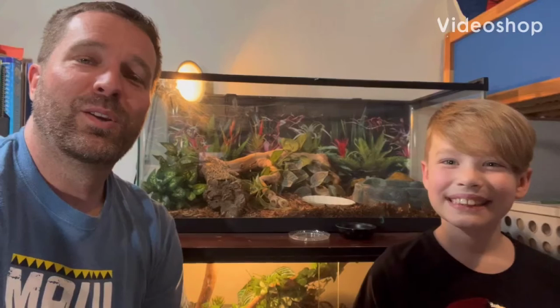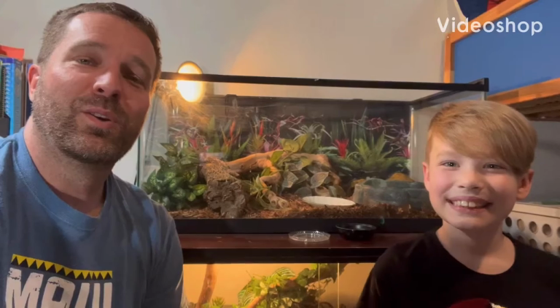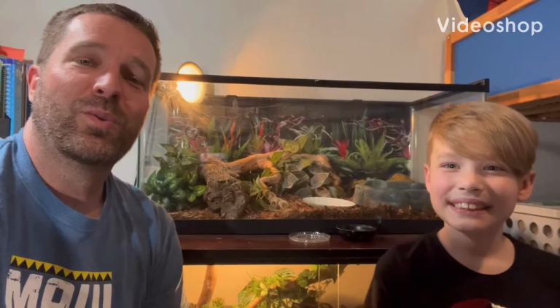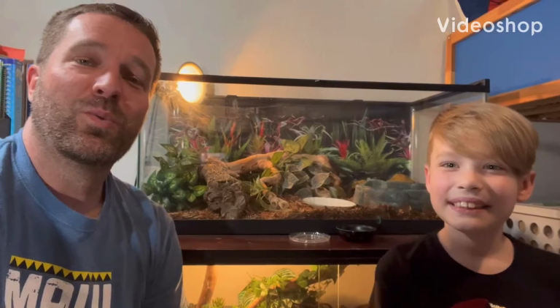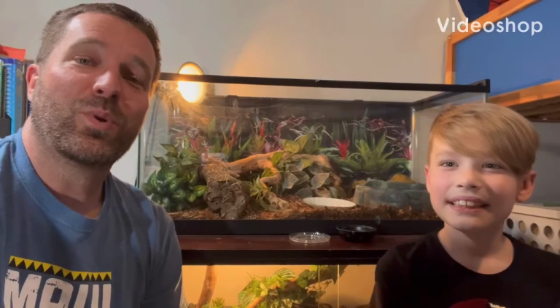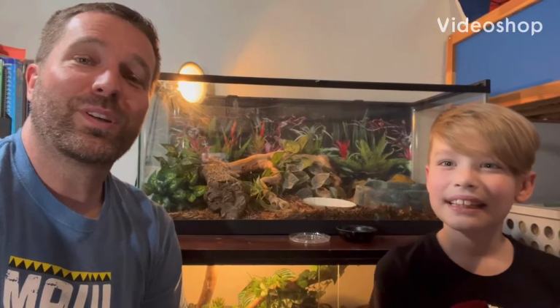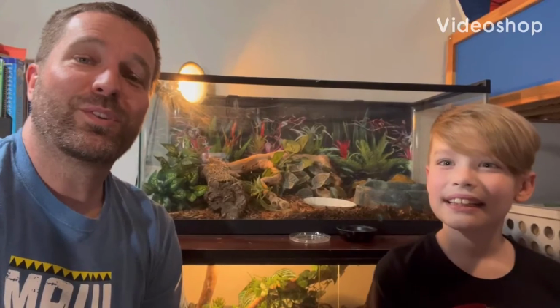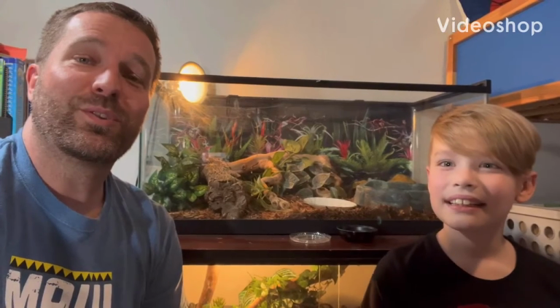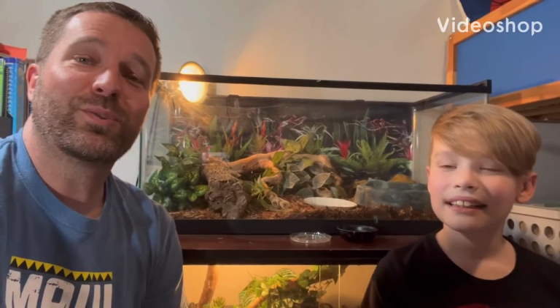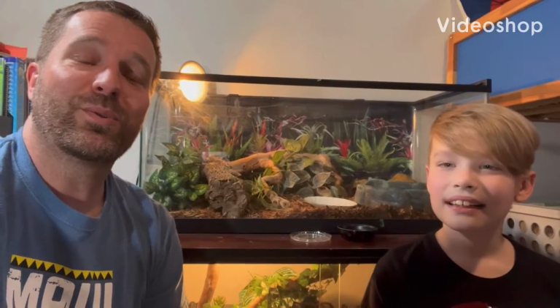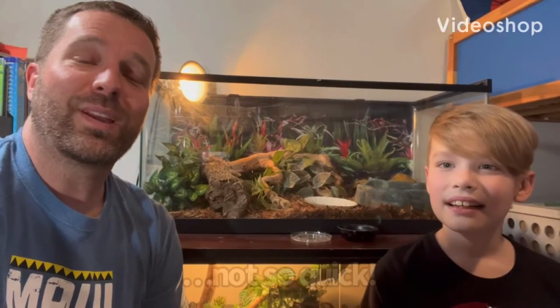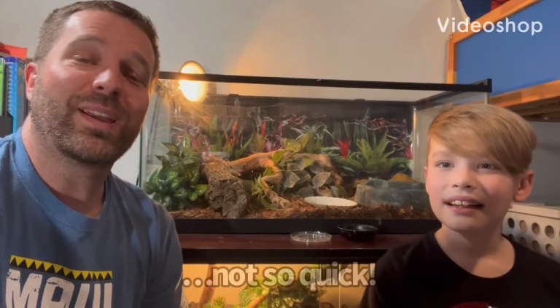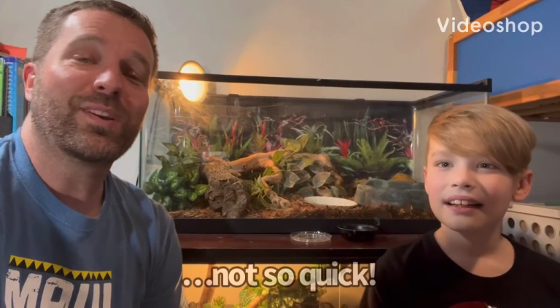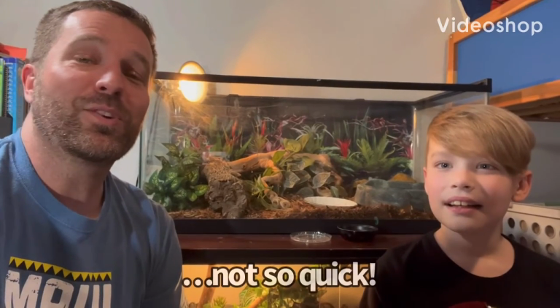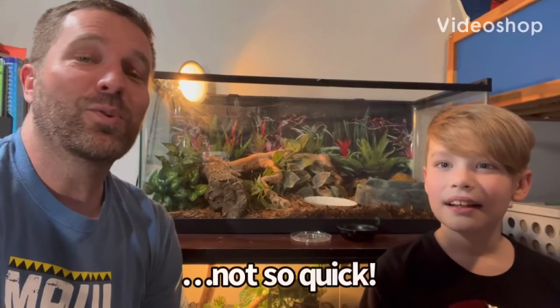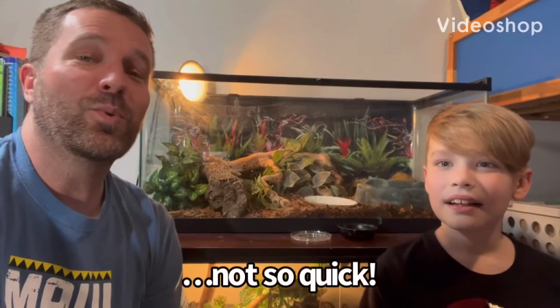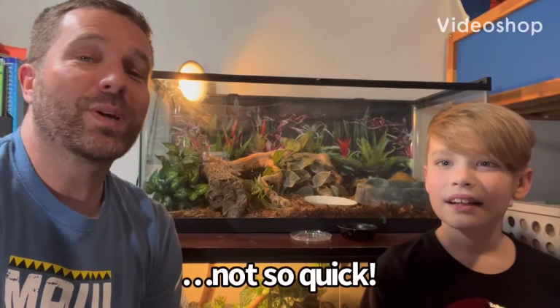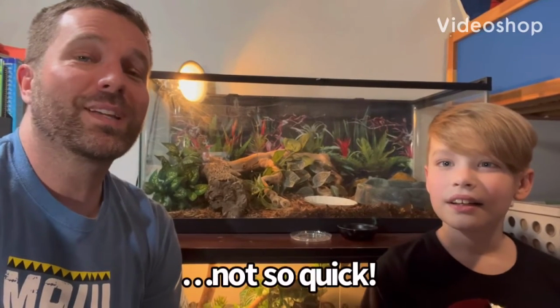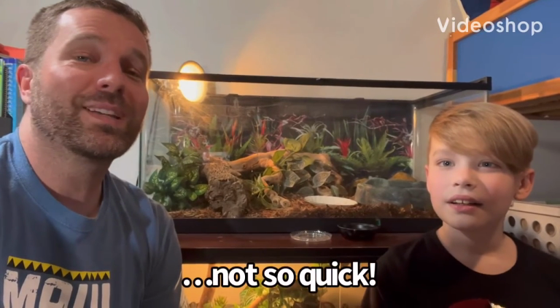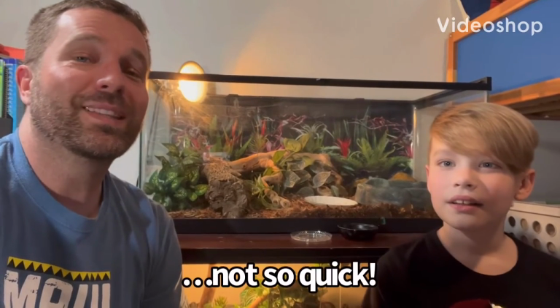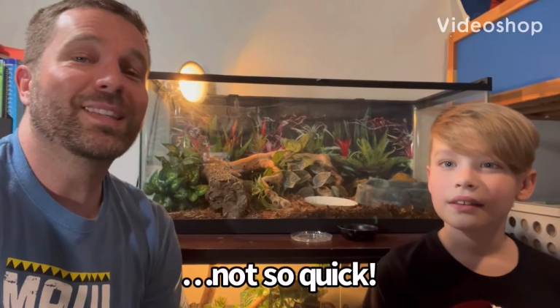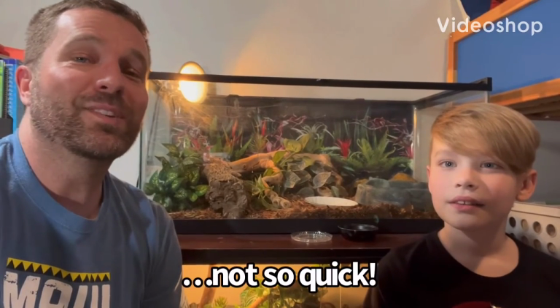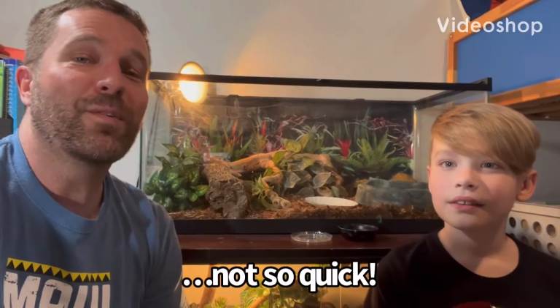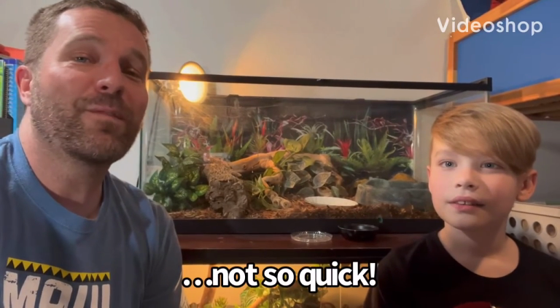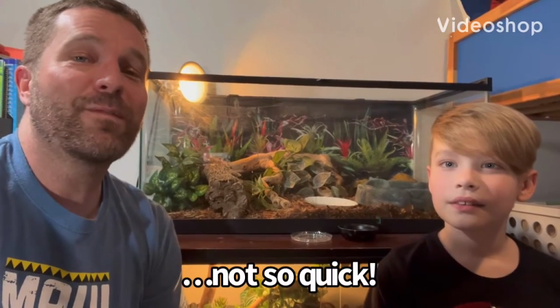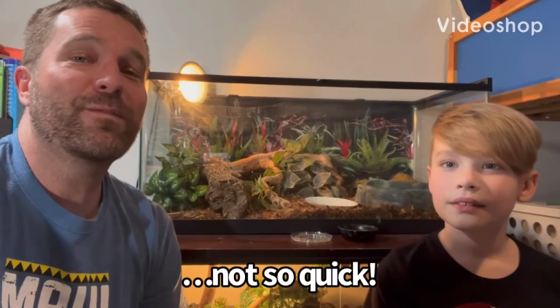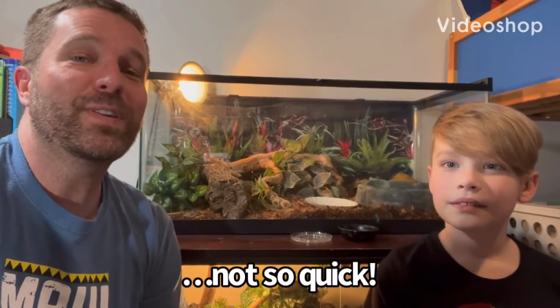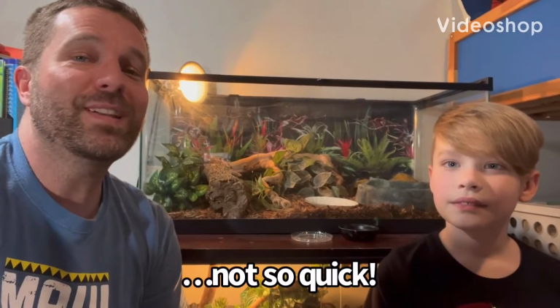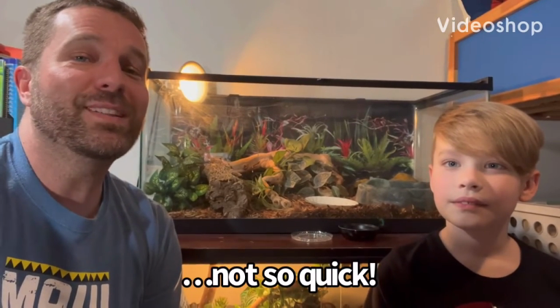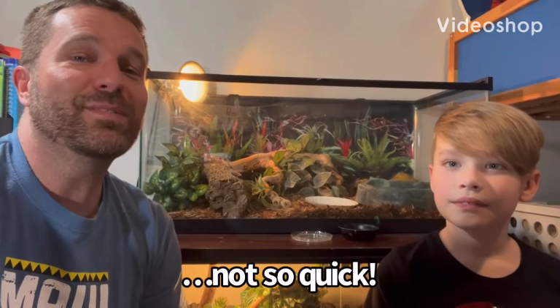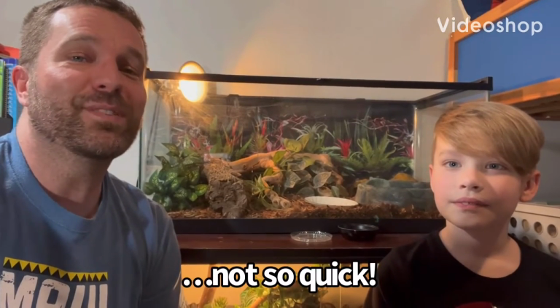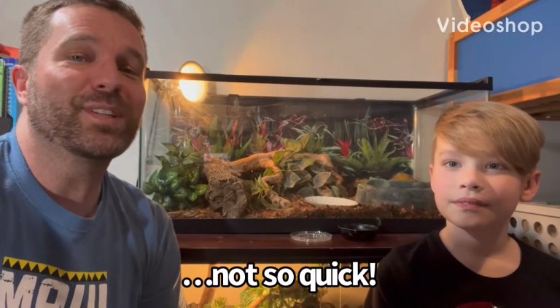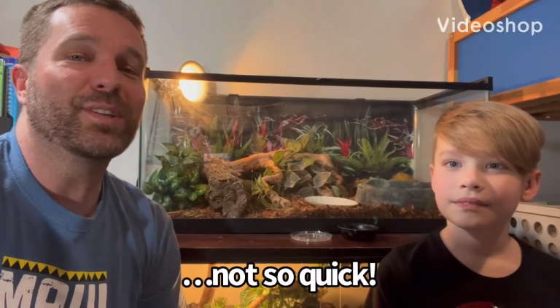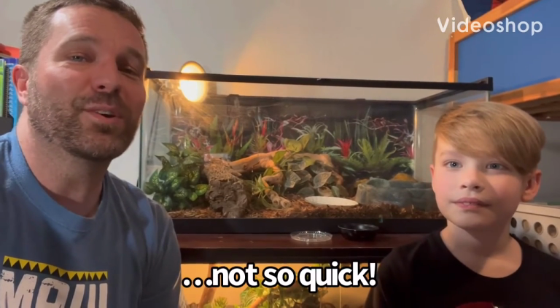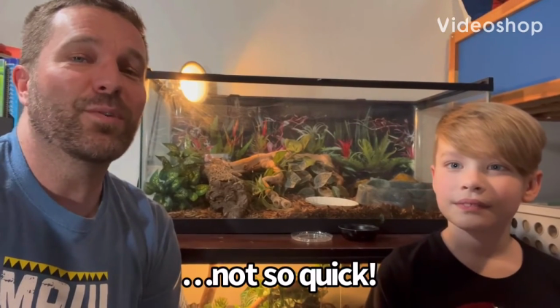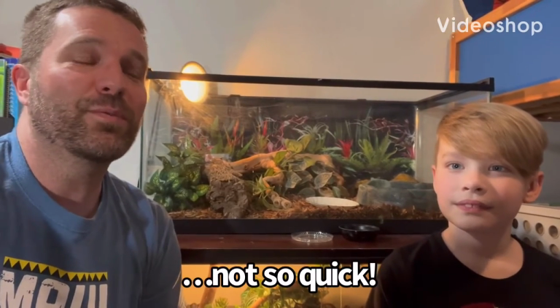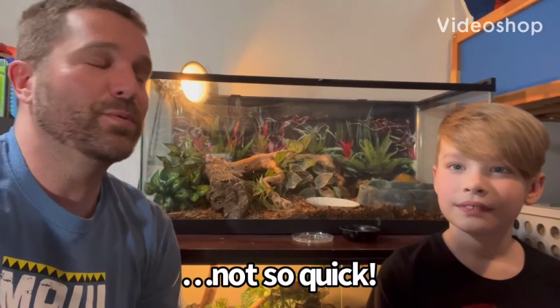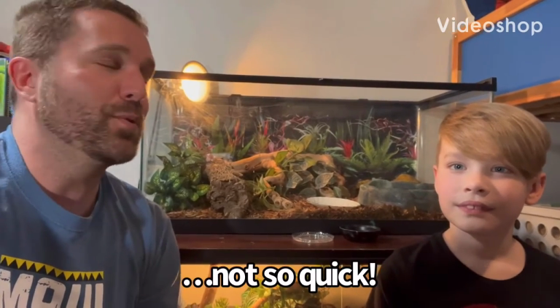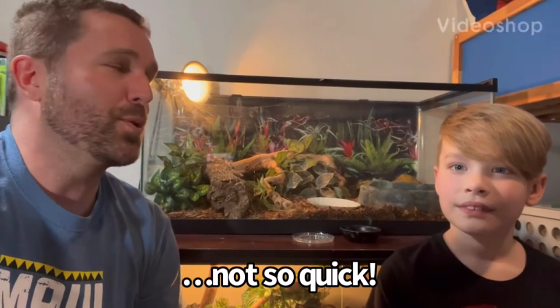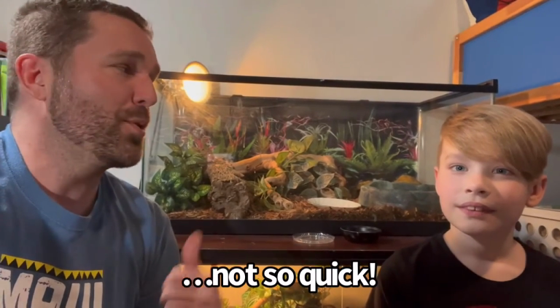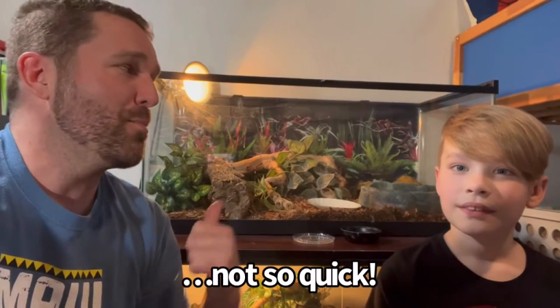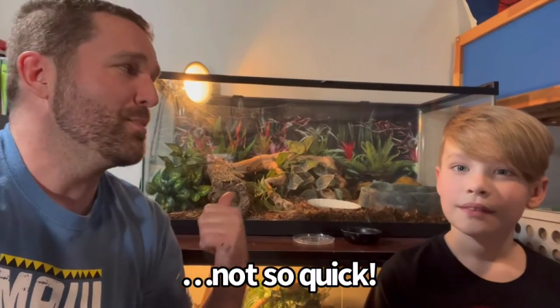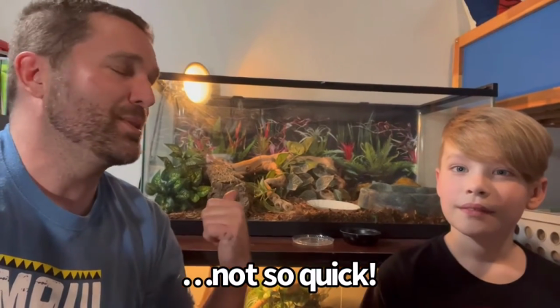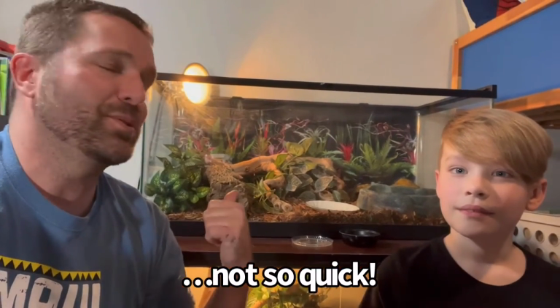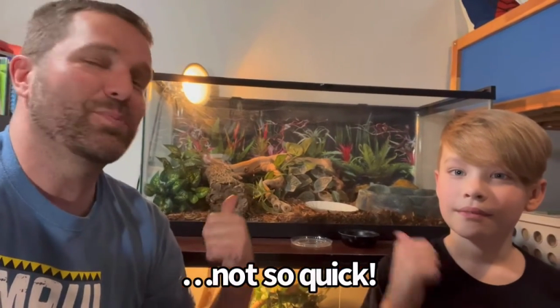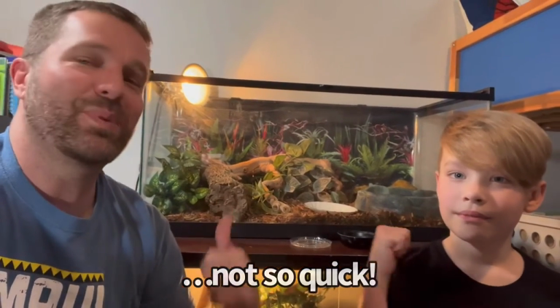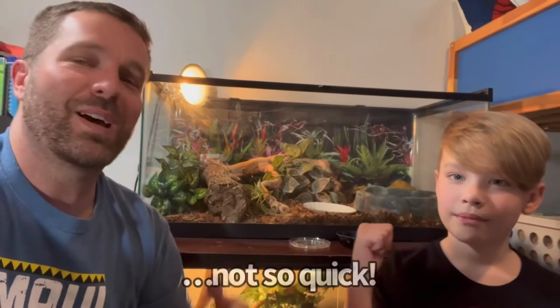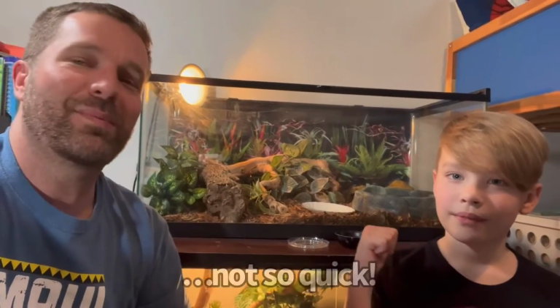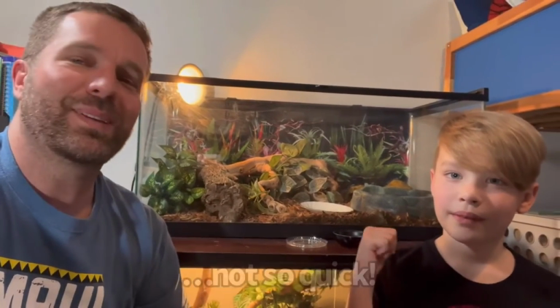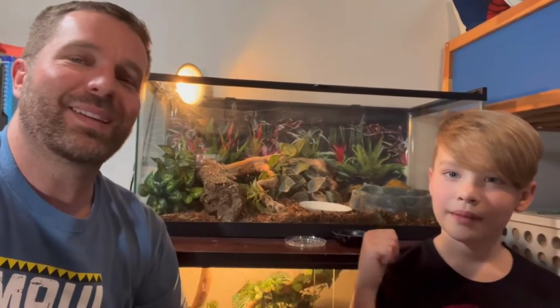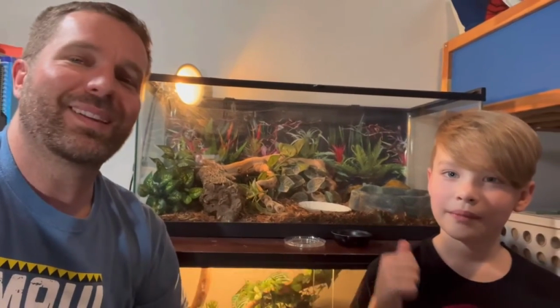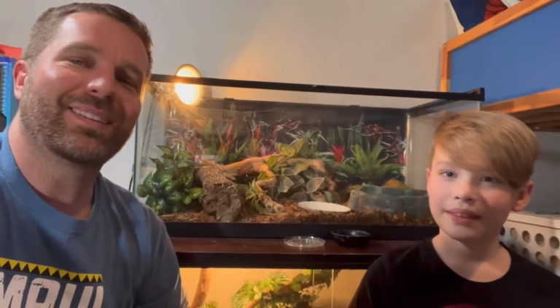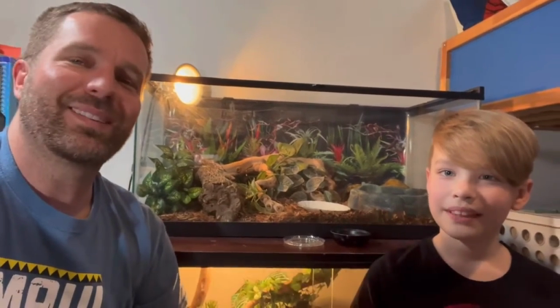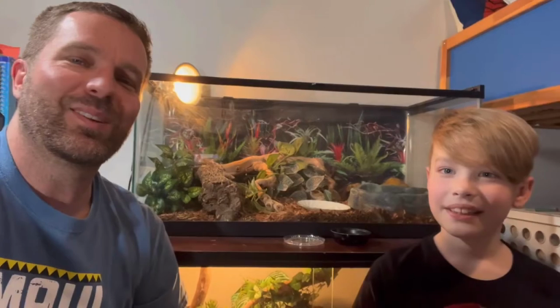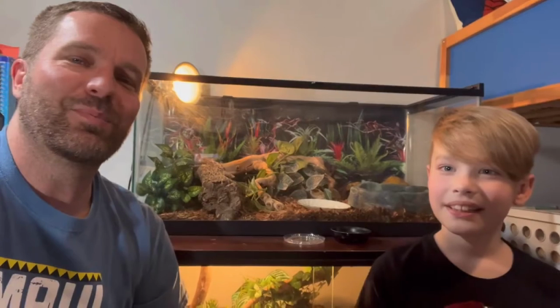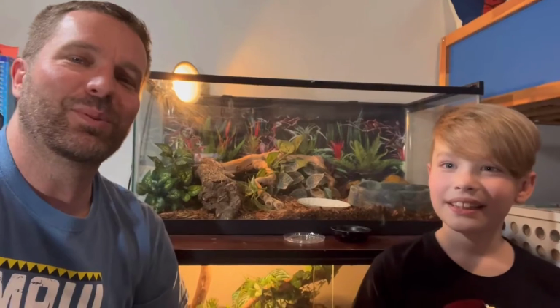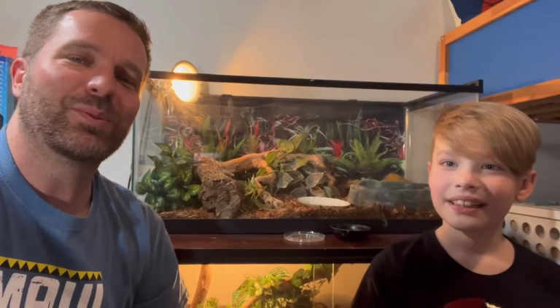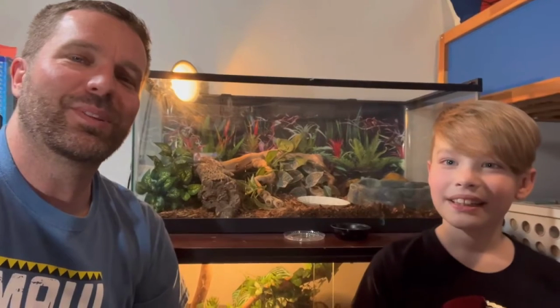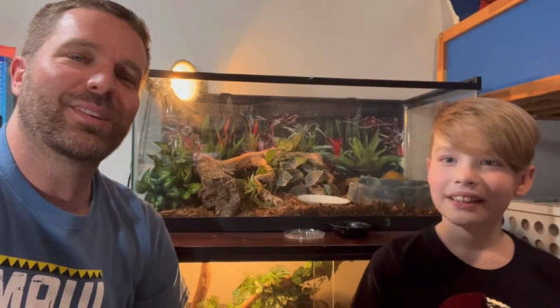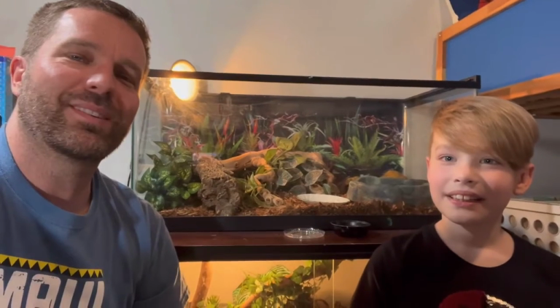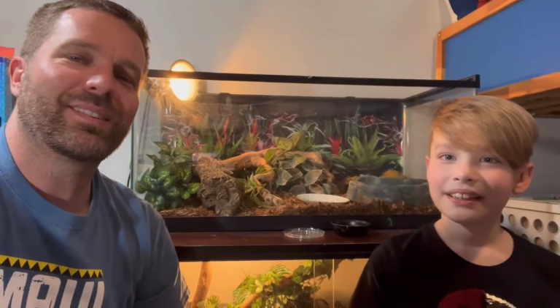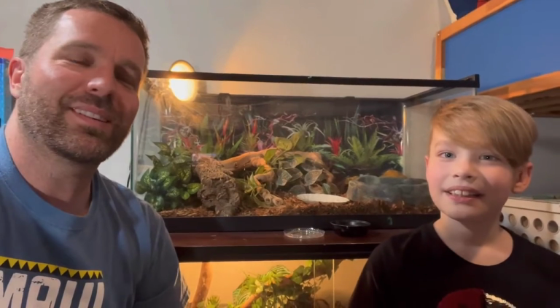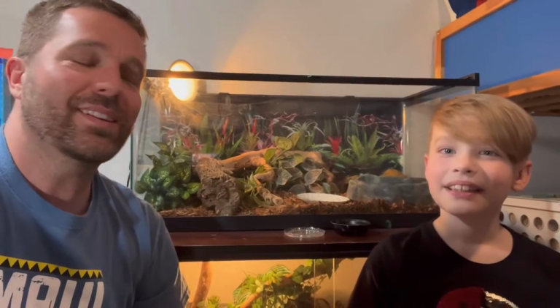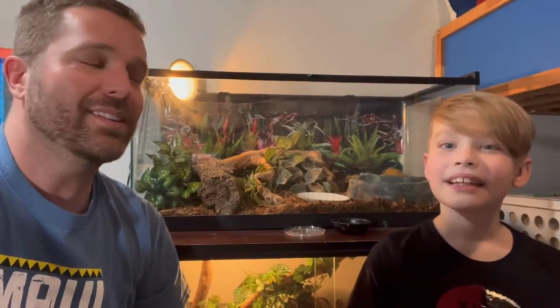We're gonna do a quick little feeding video for Mr. Bobby the blue-tongued skink.